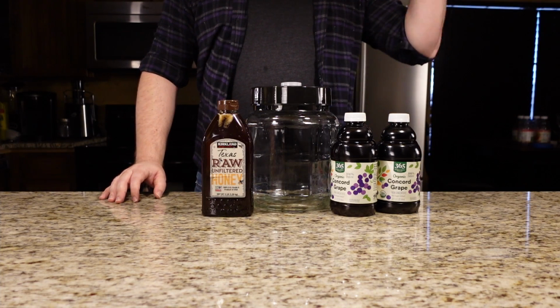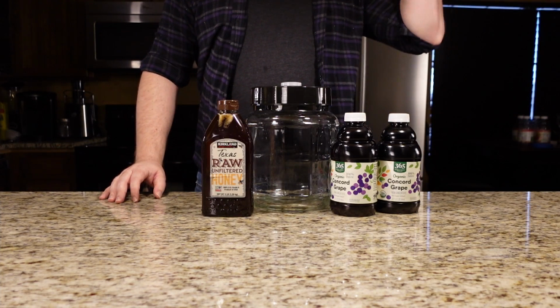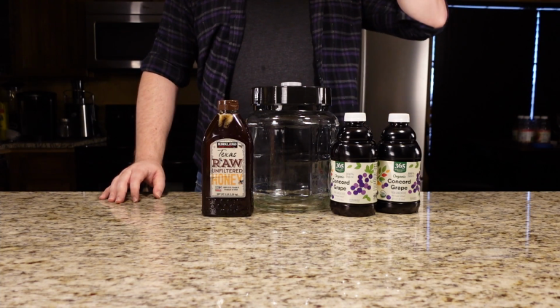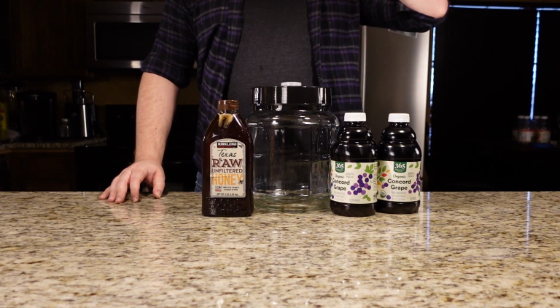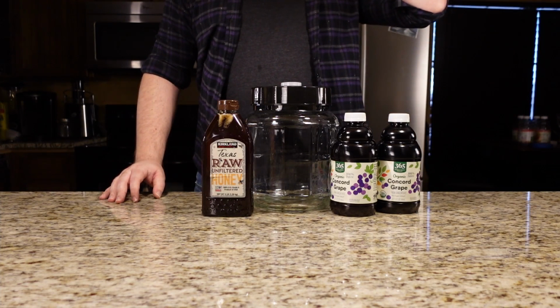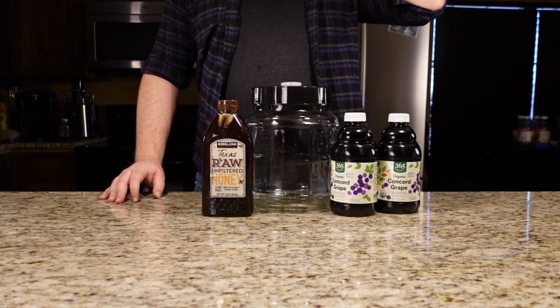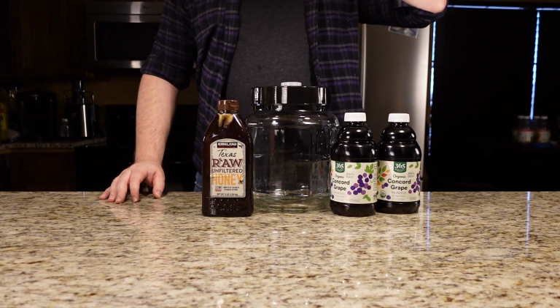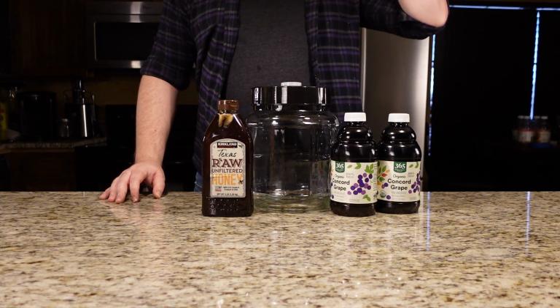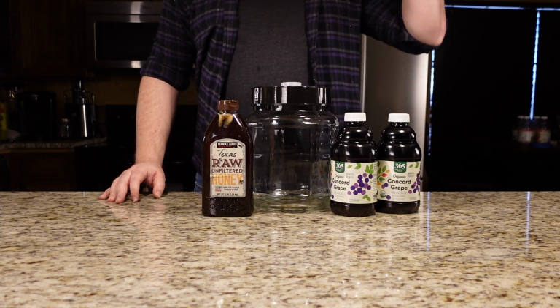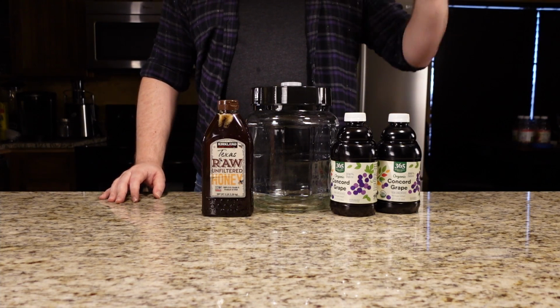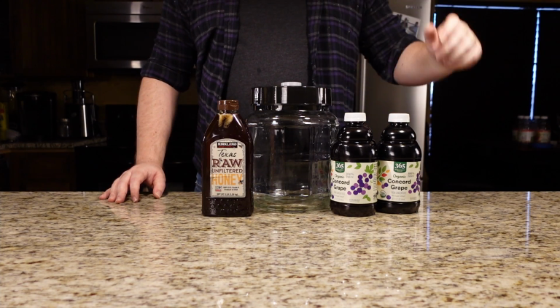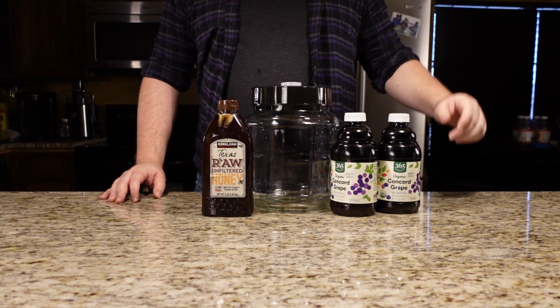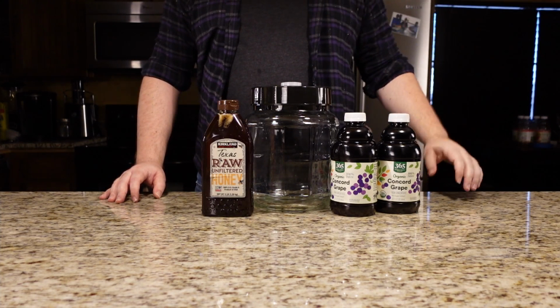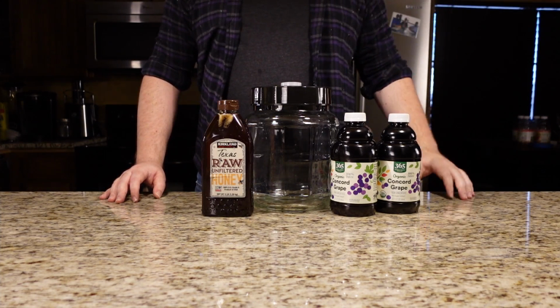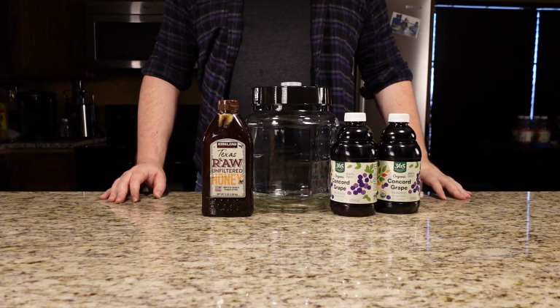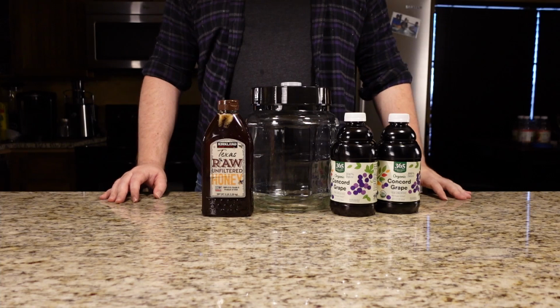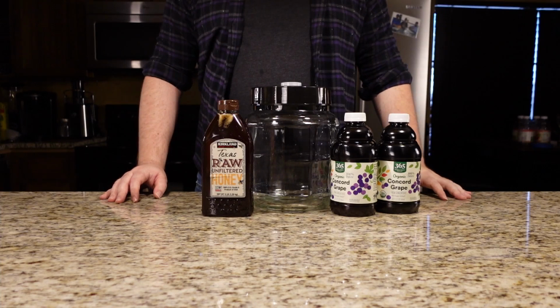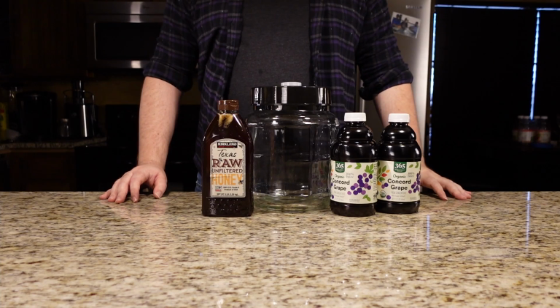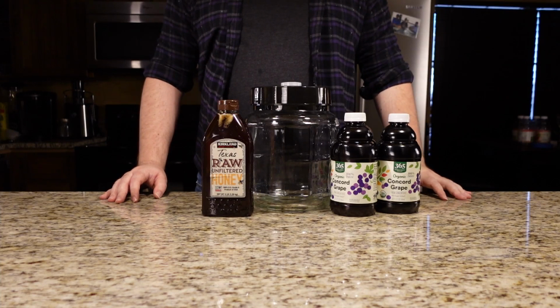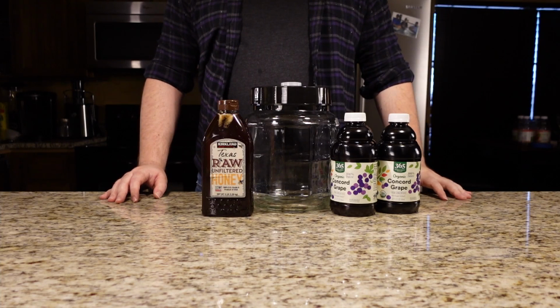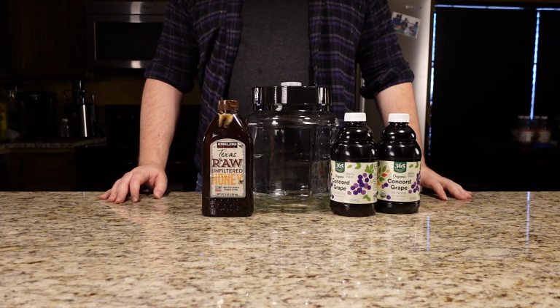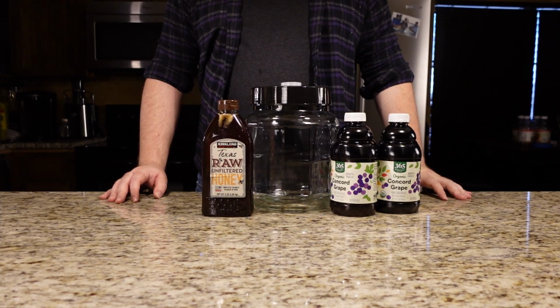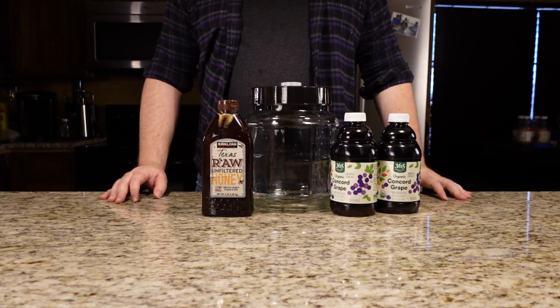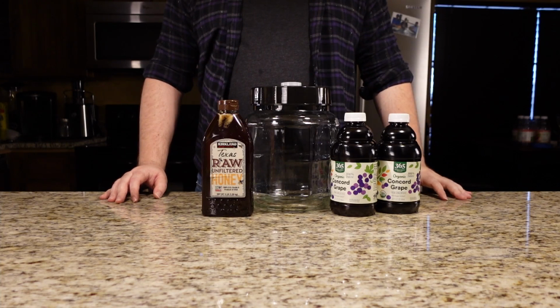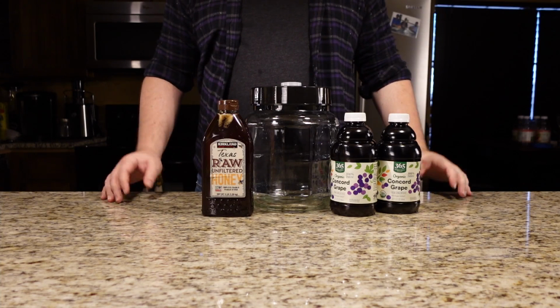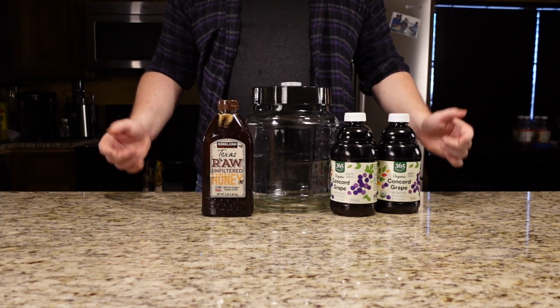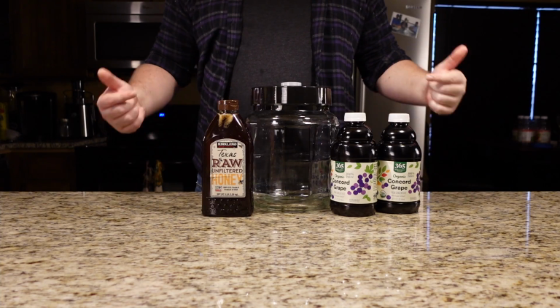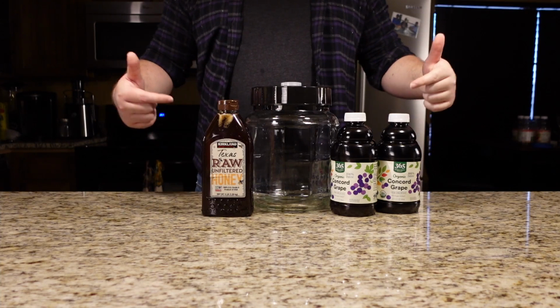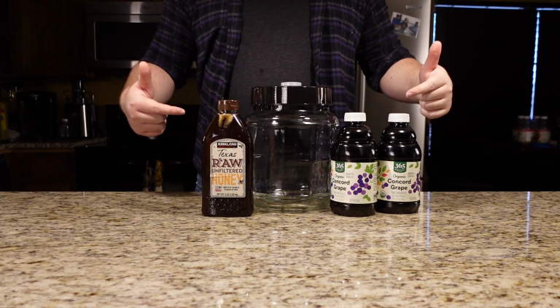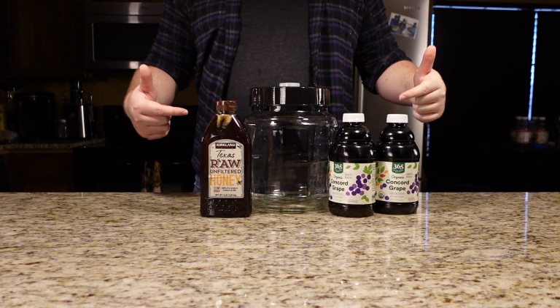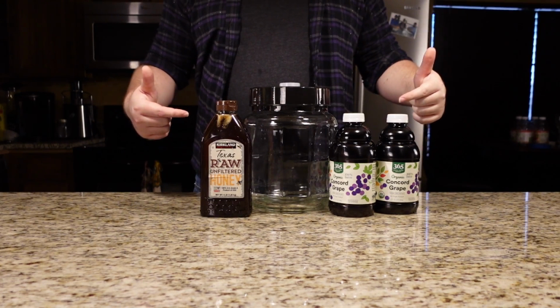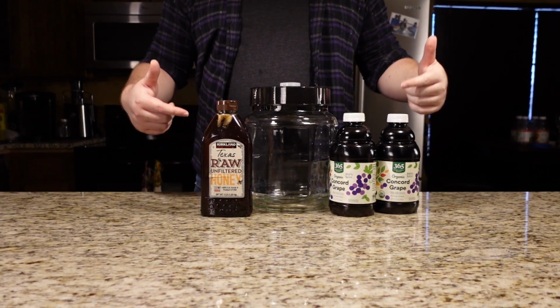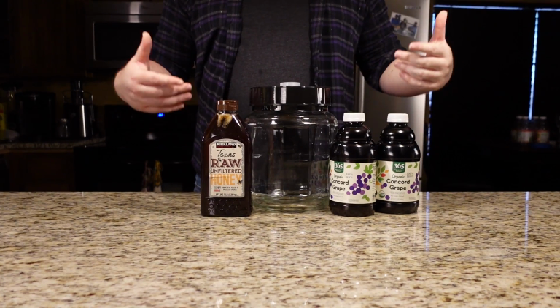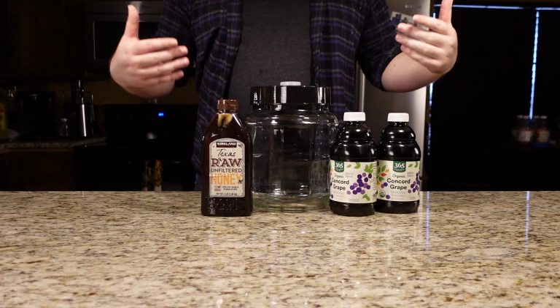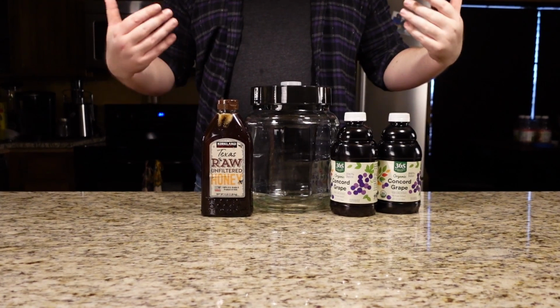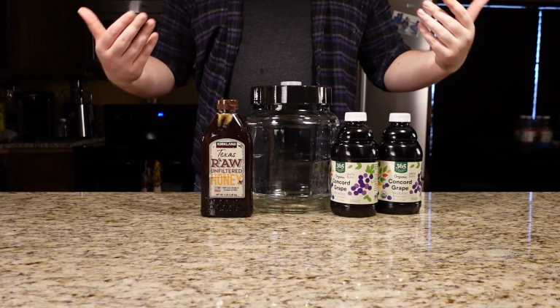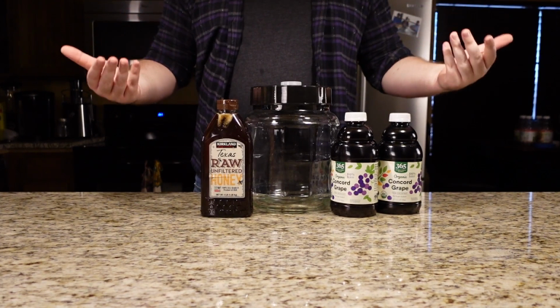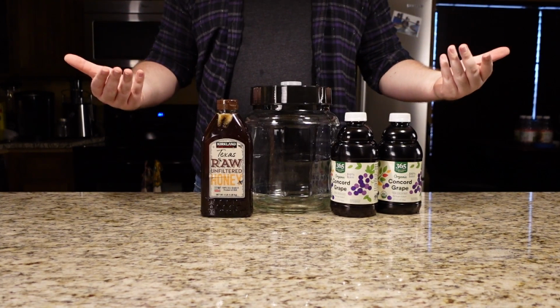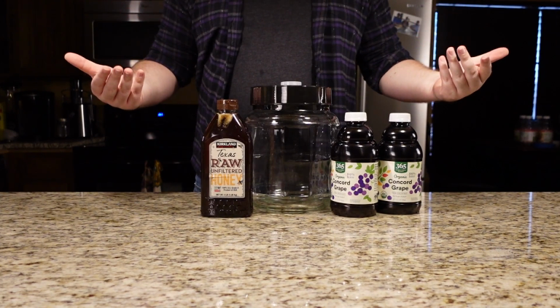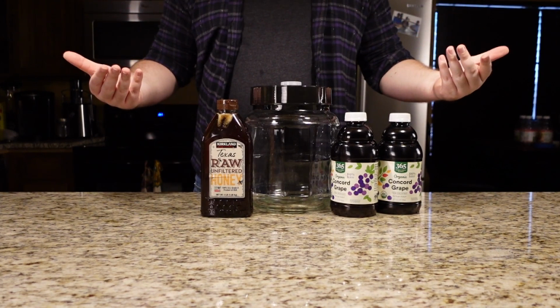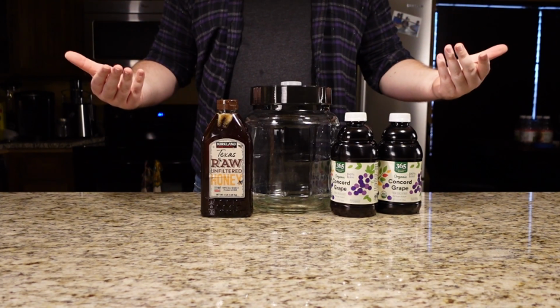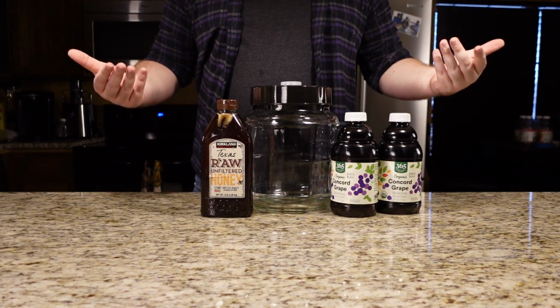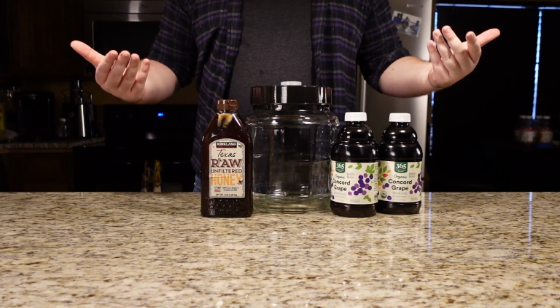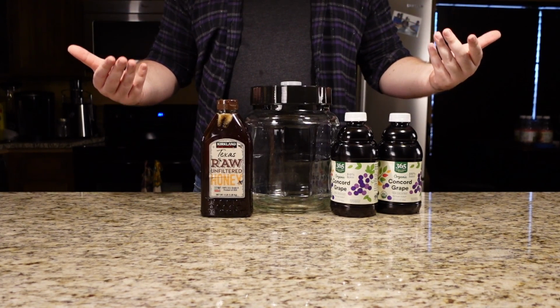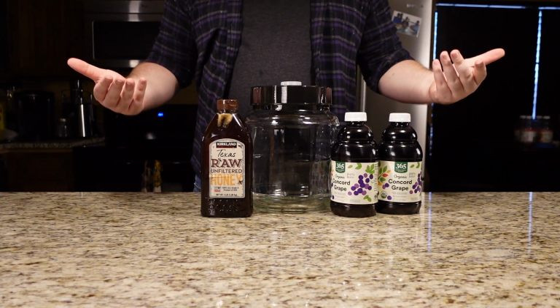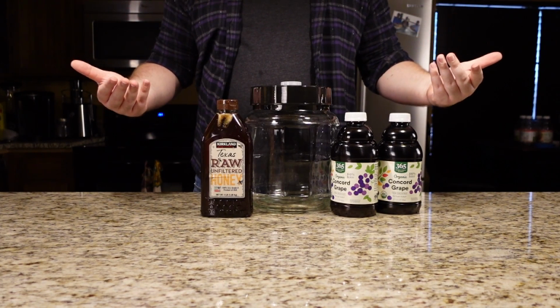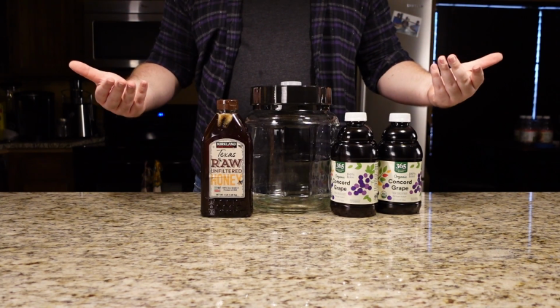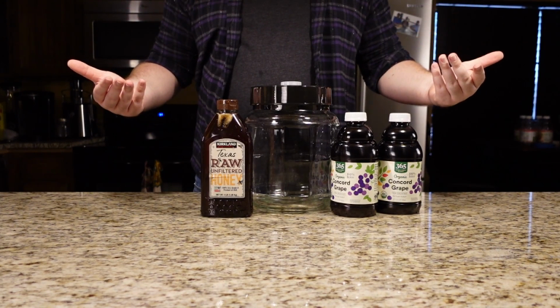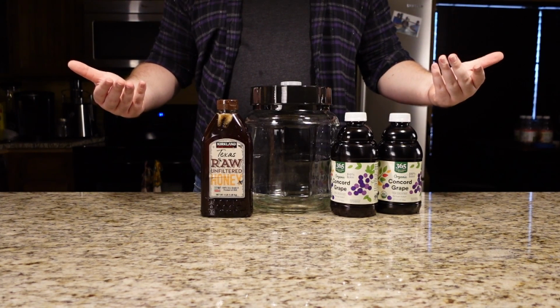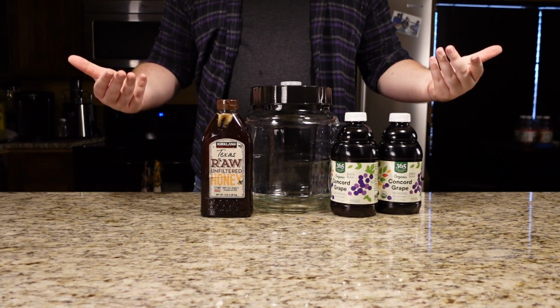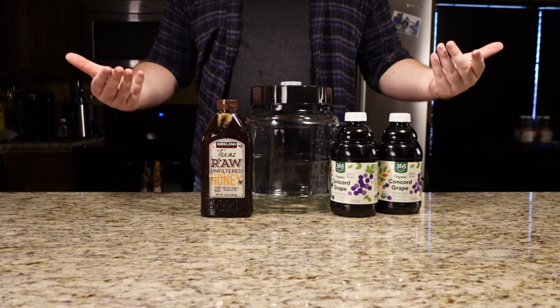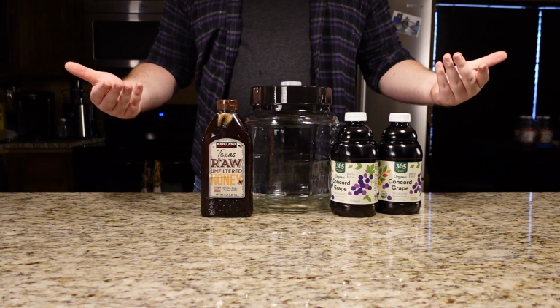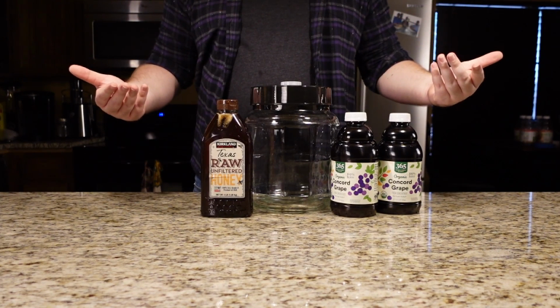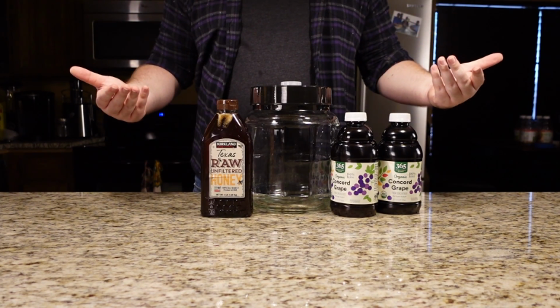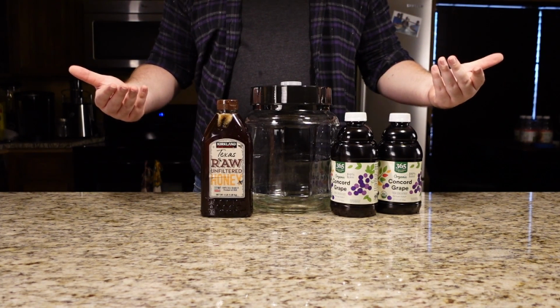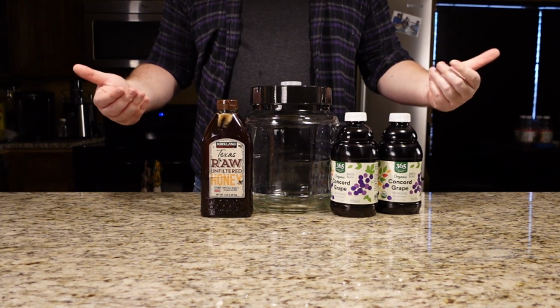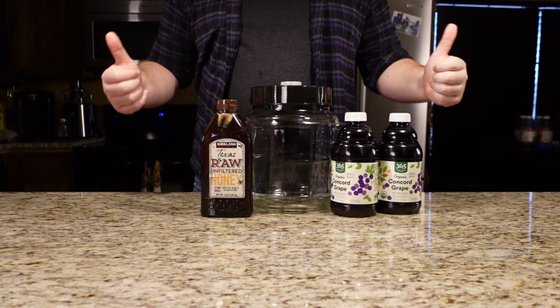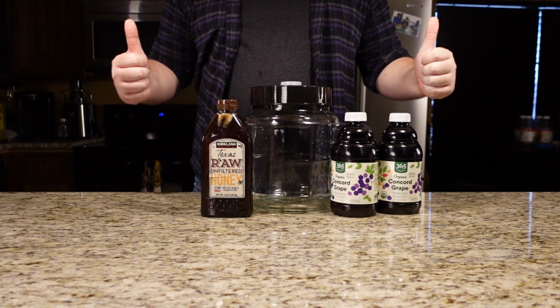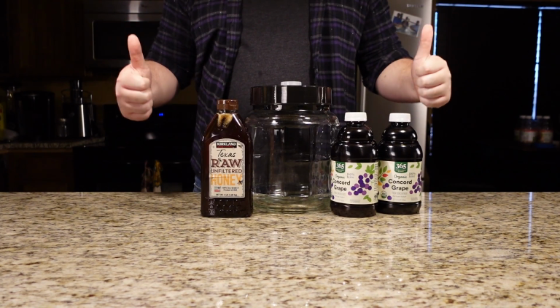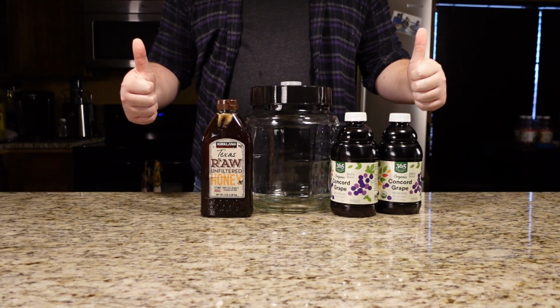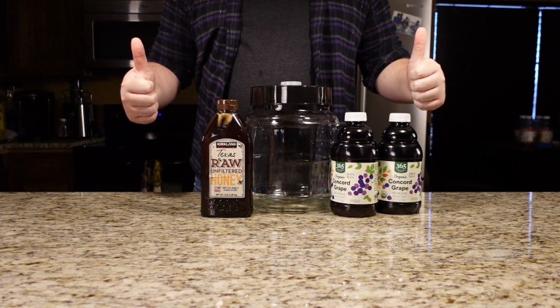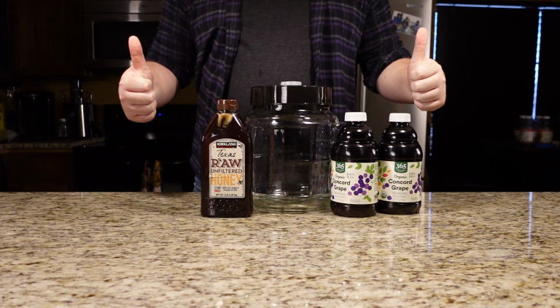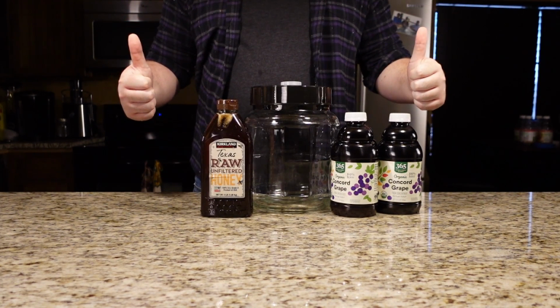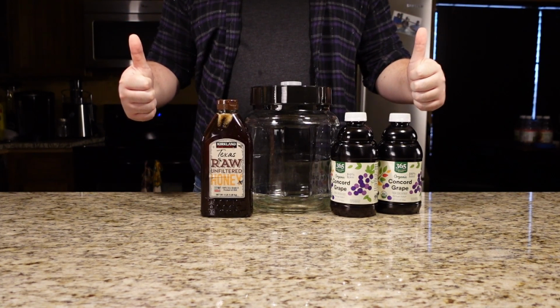Welcome back to the BrewTag BrewBuds, where today we are going to be making a Pyment. This is my first go, so I'm excited to see how it turns out.